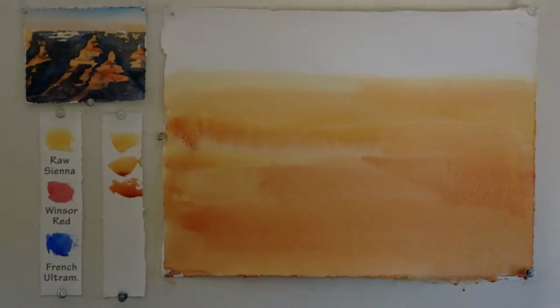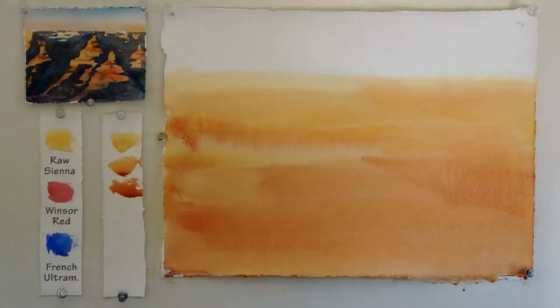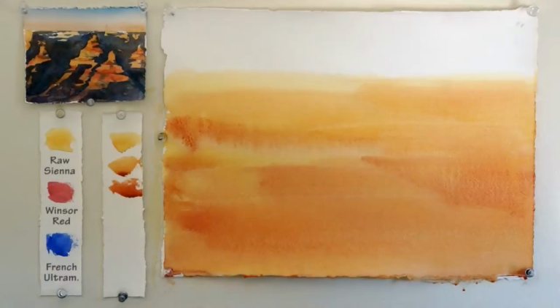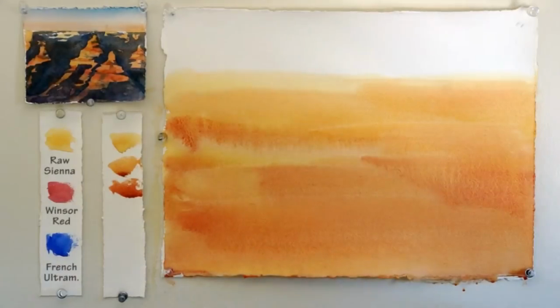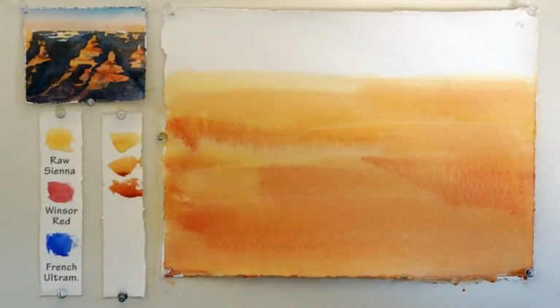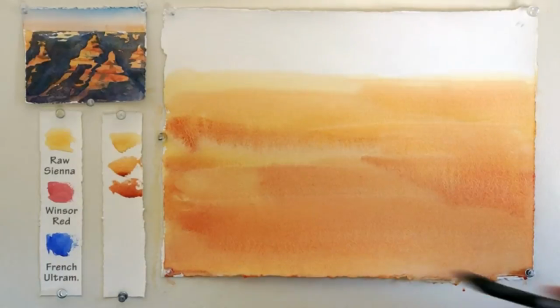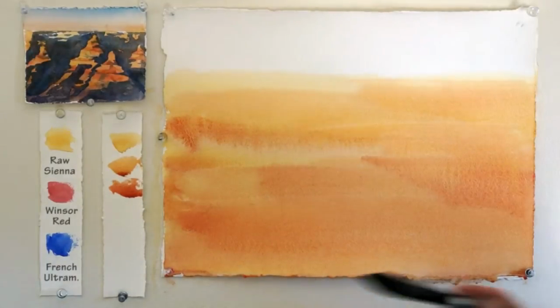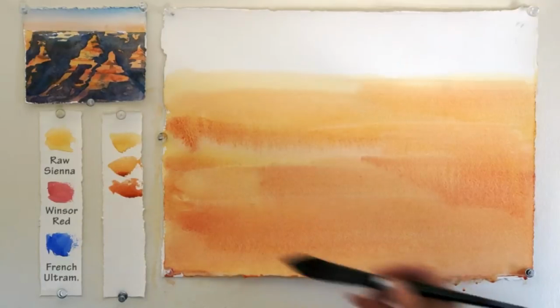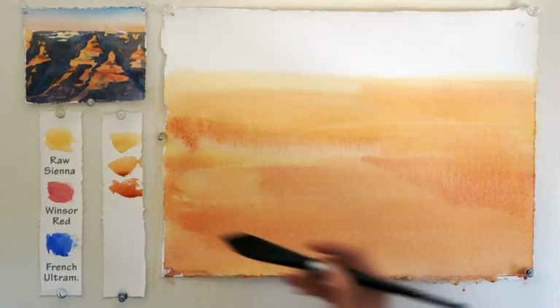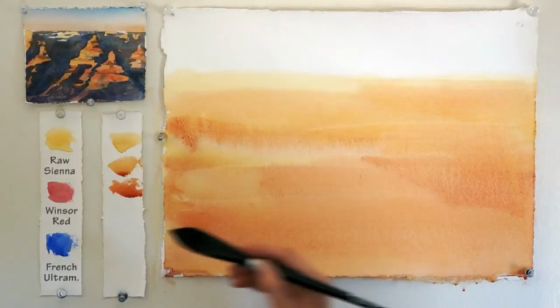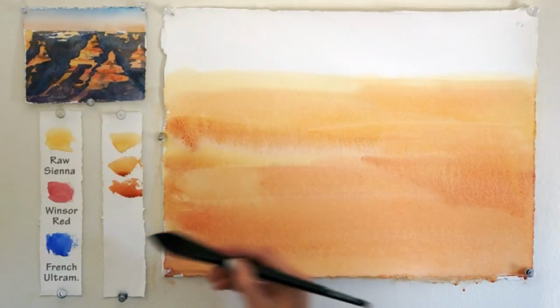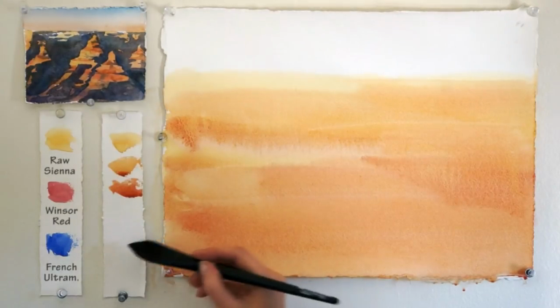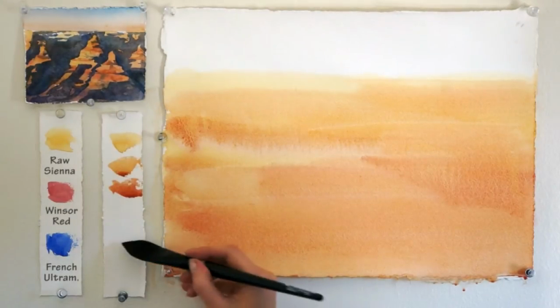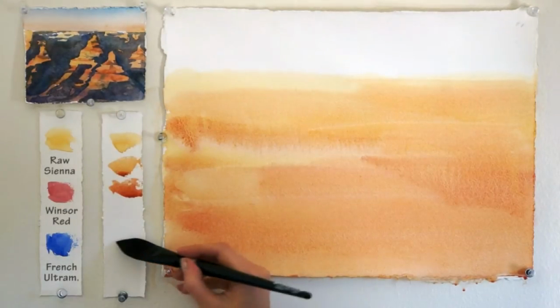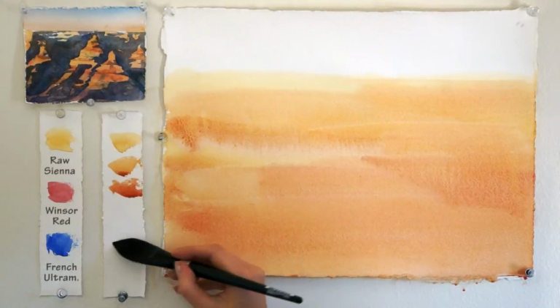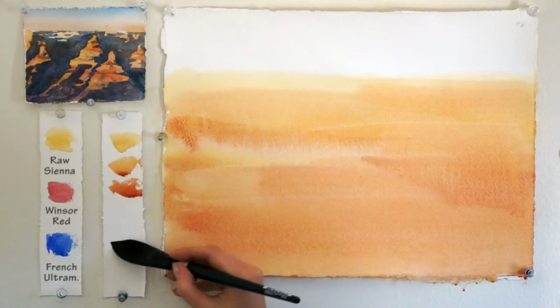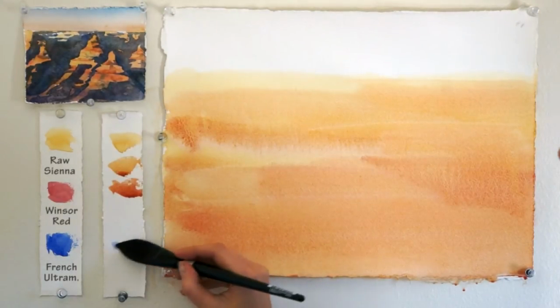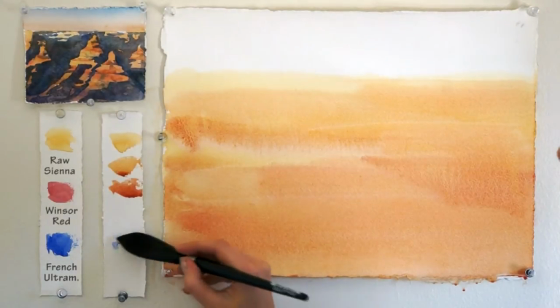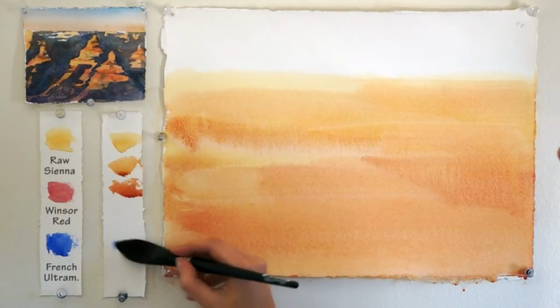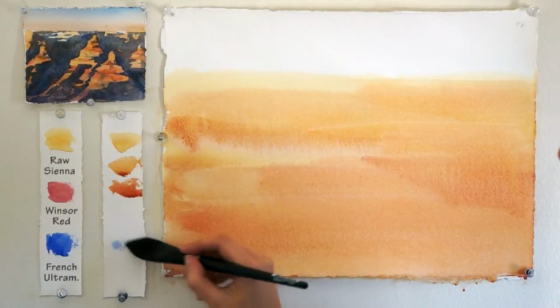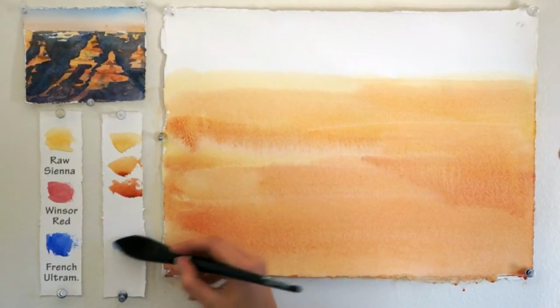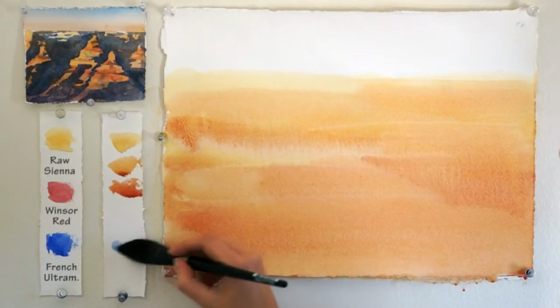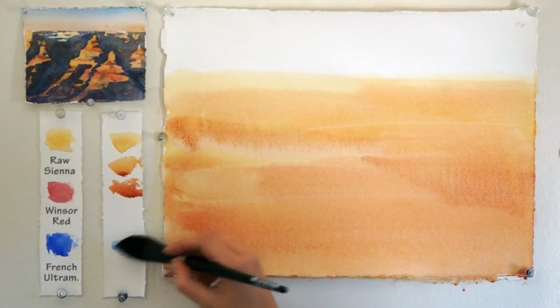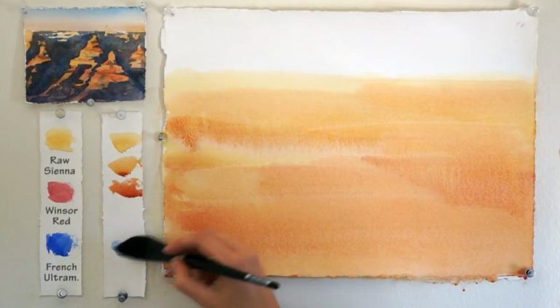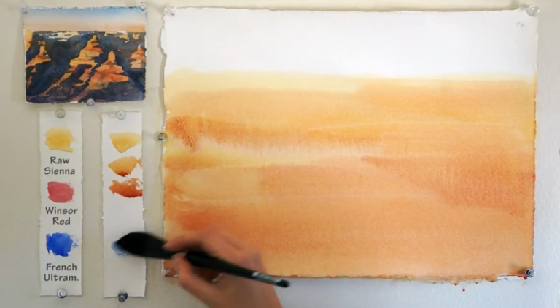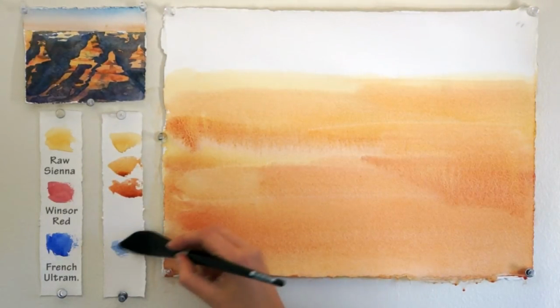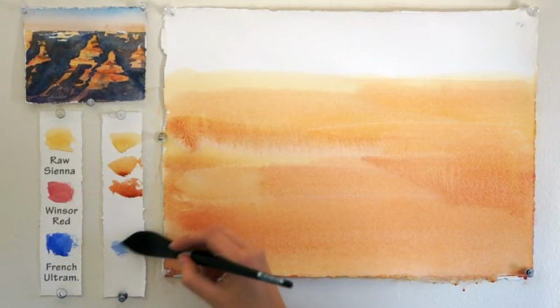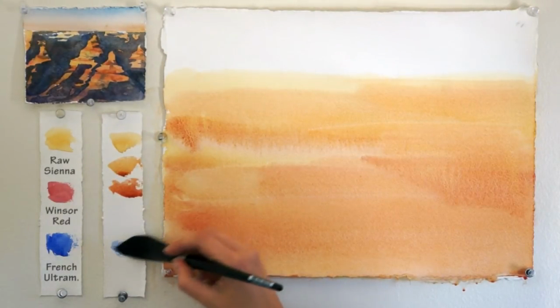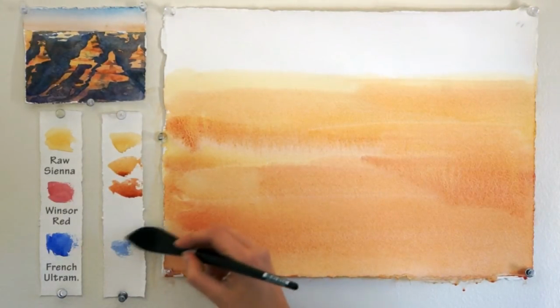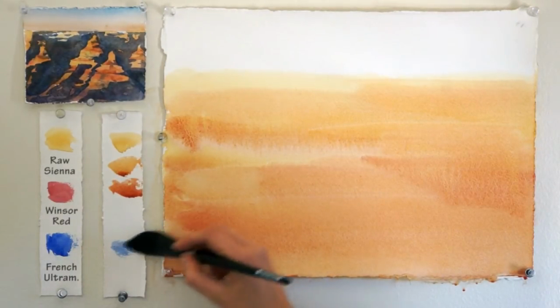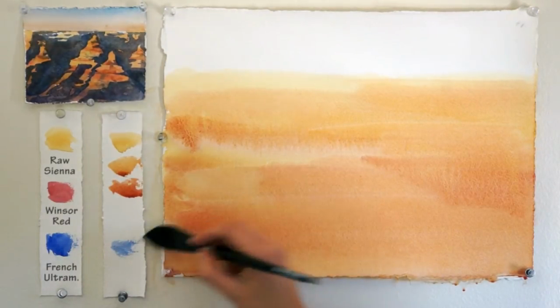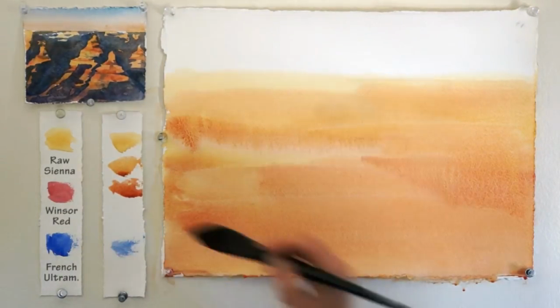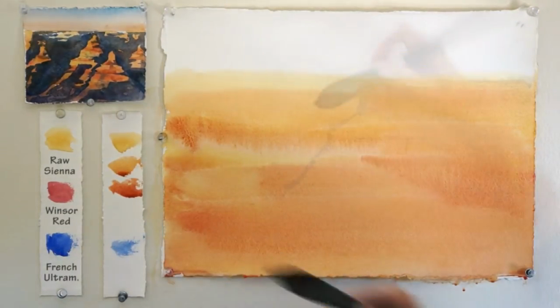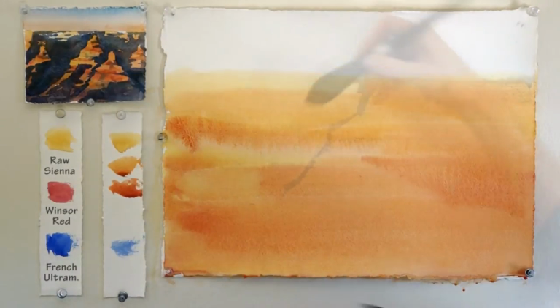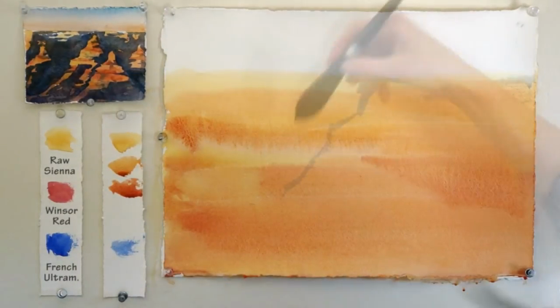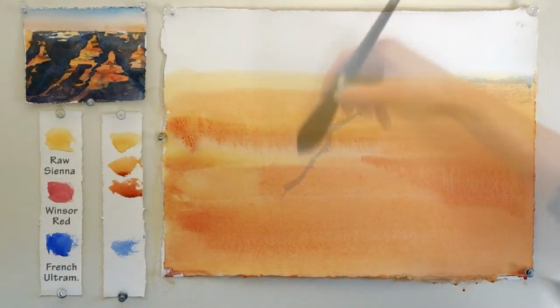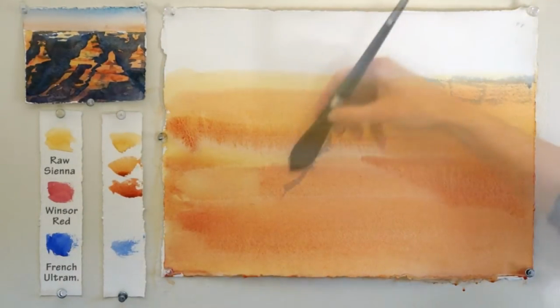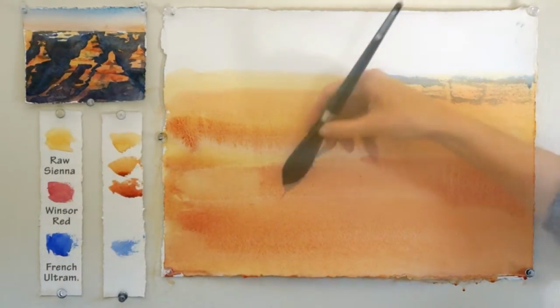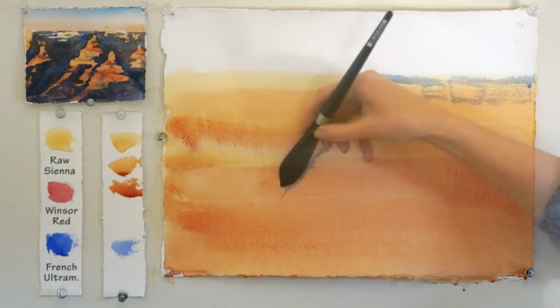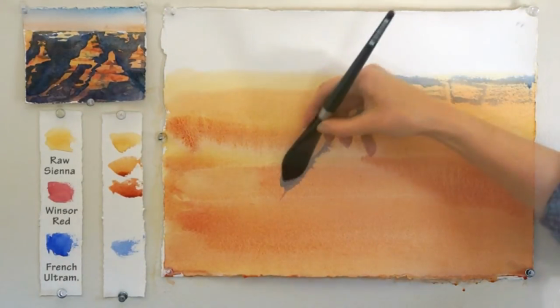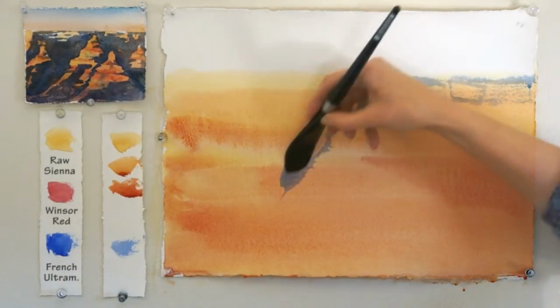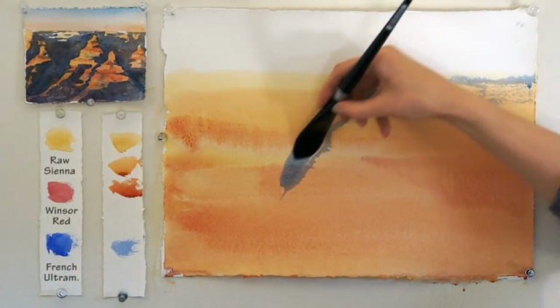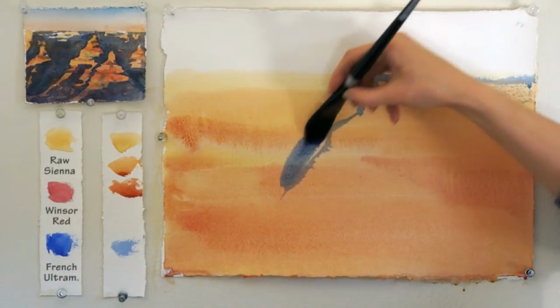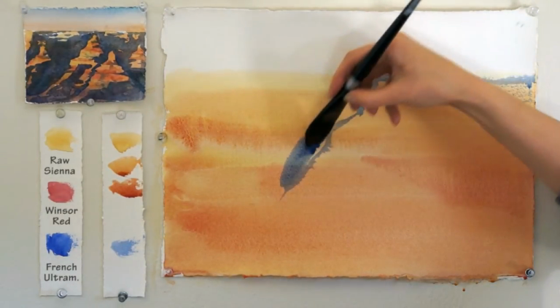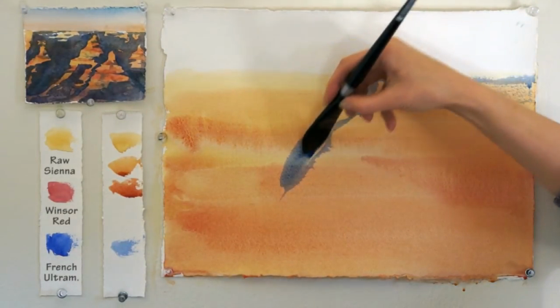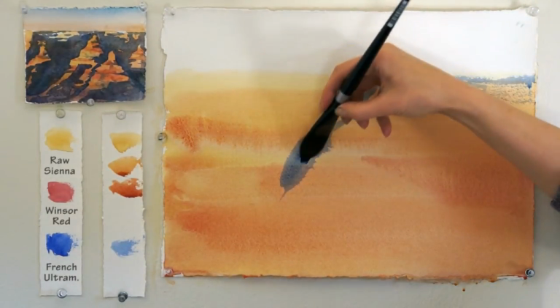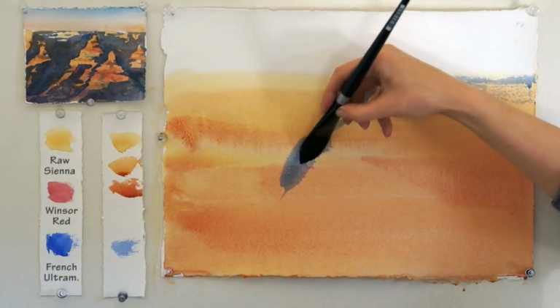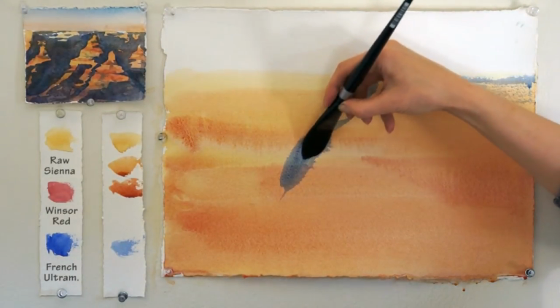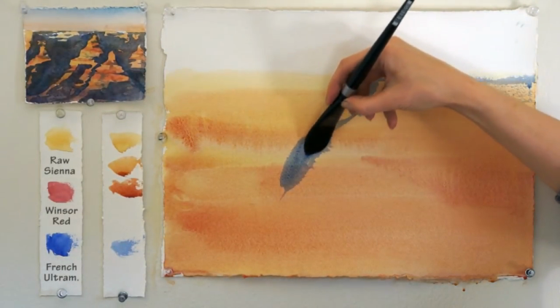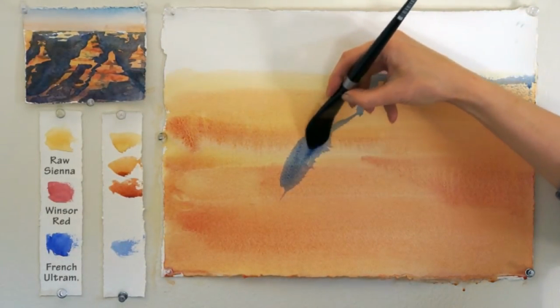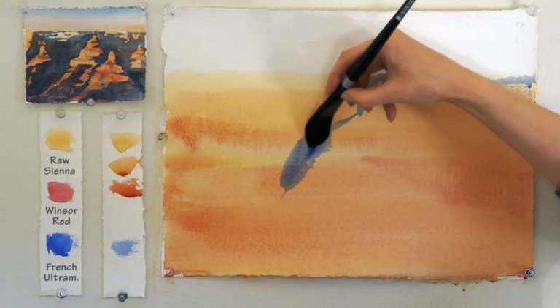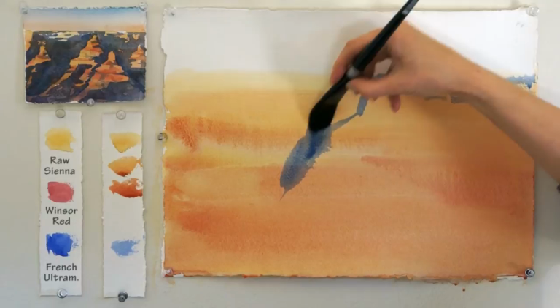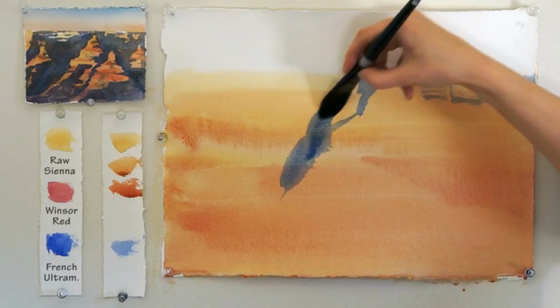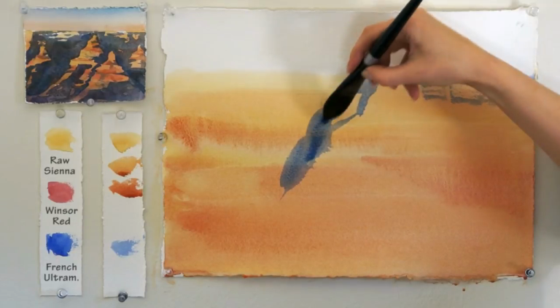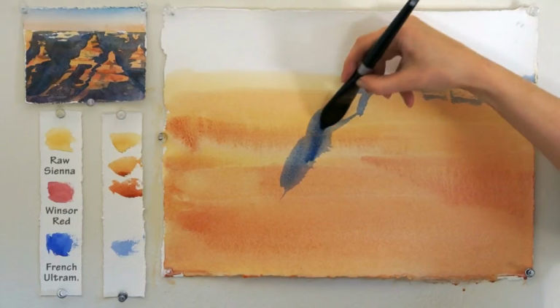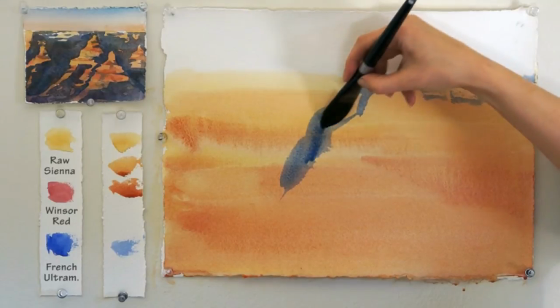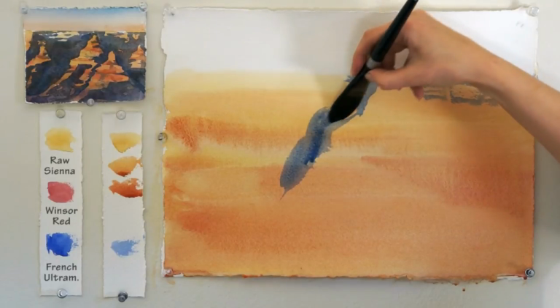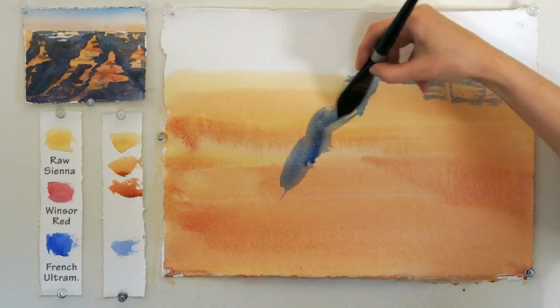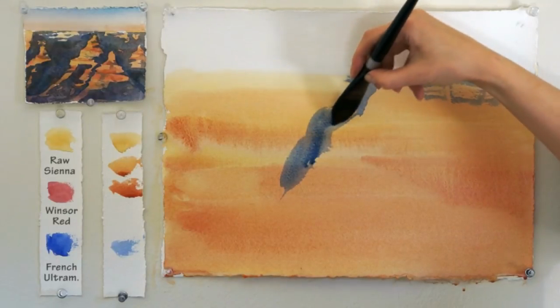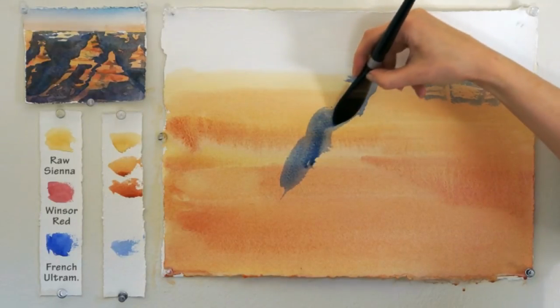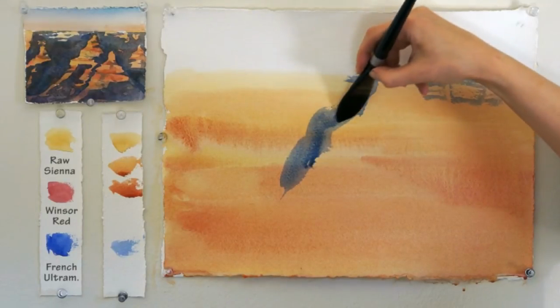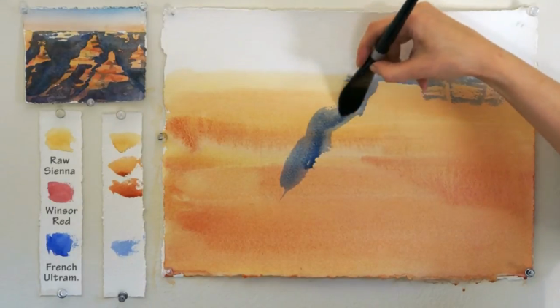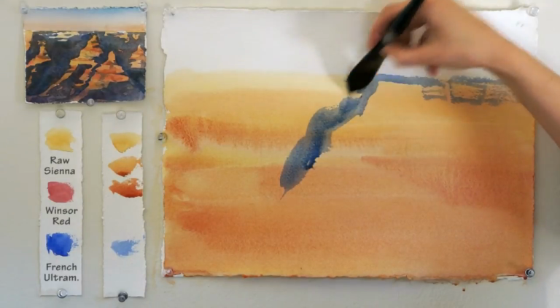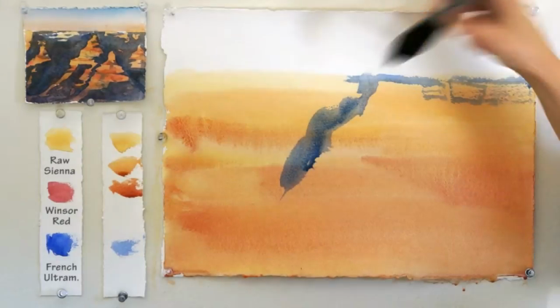Stage two: applying the blue colors on fully dry paper, outlining the shapes of the rocks.